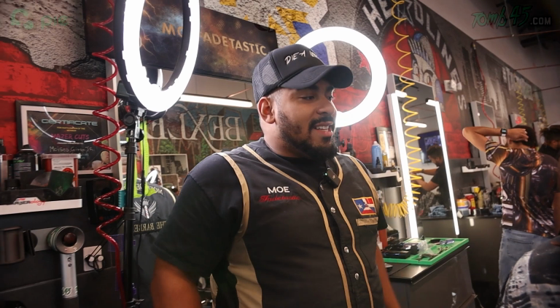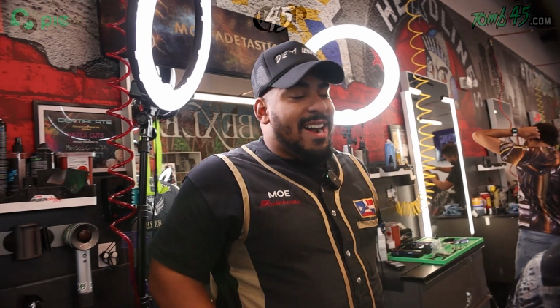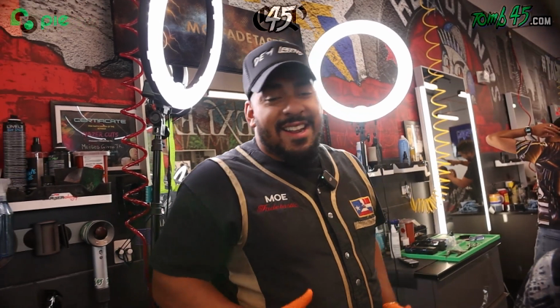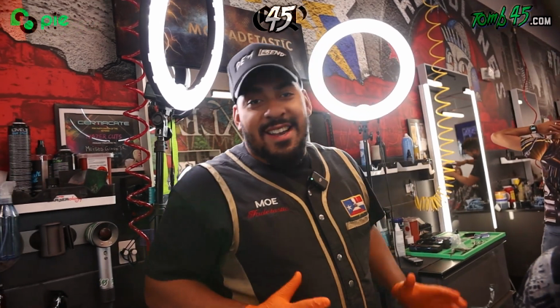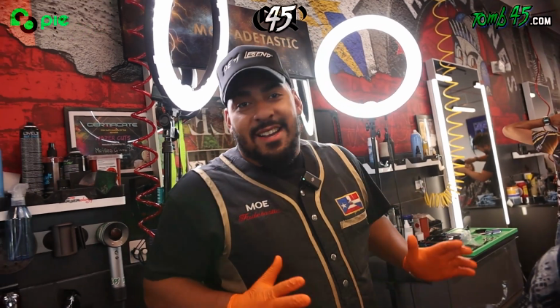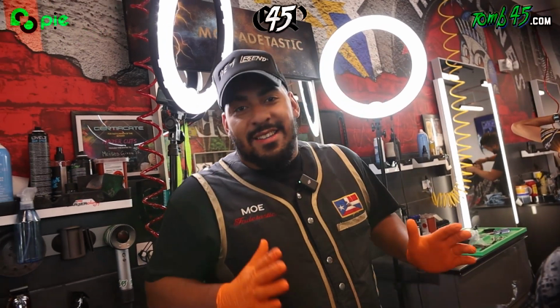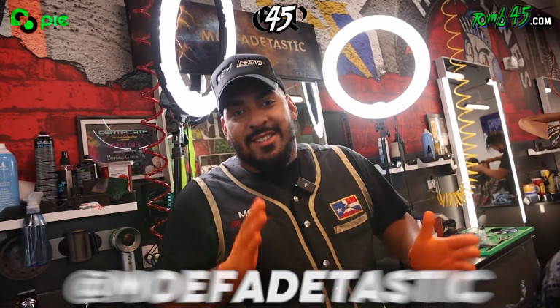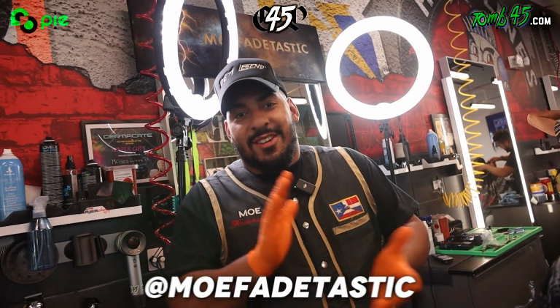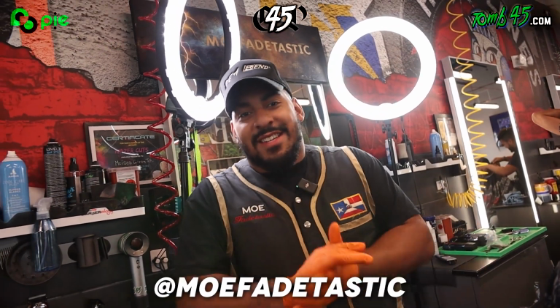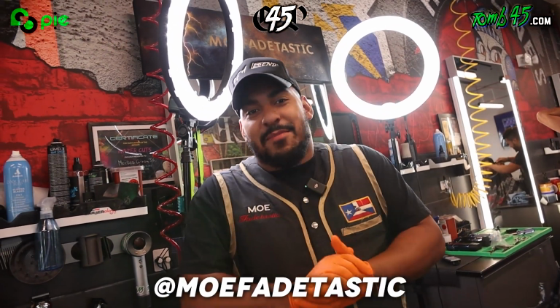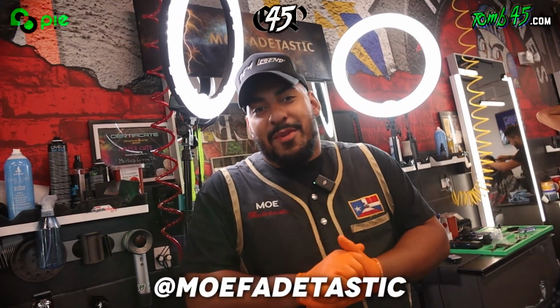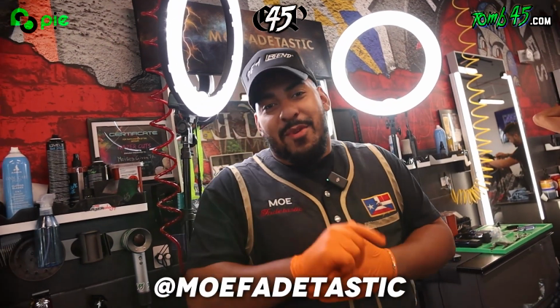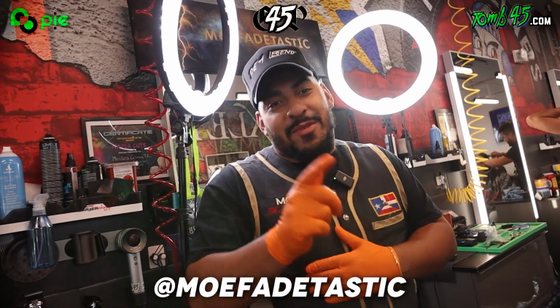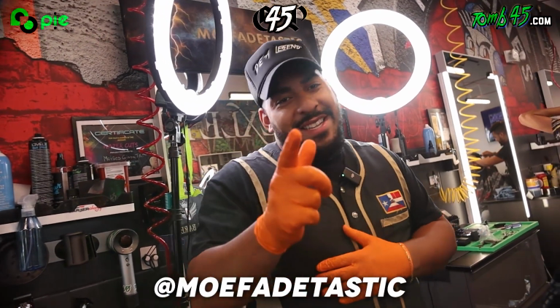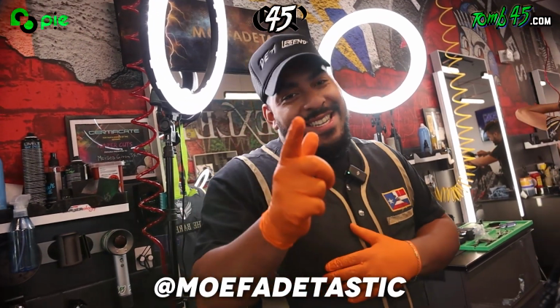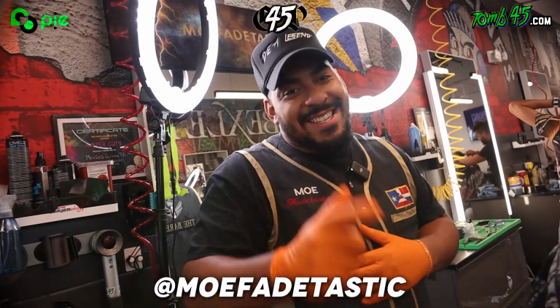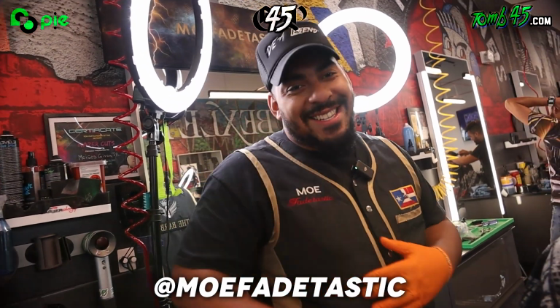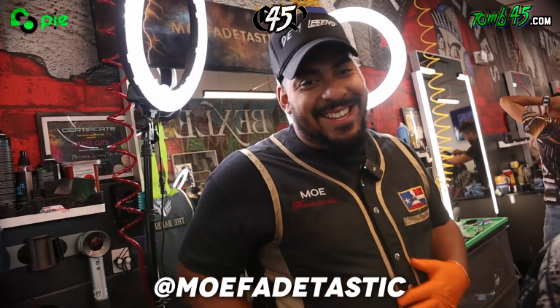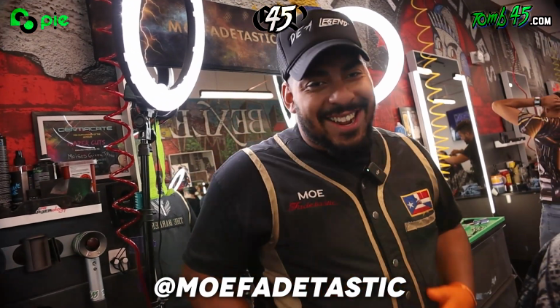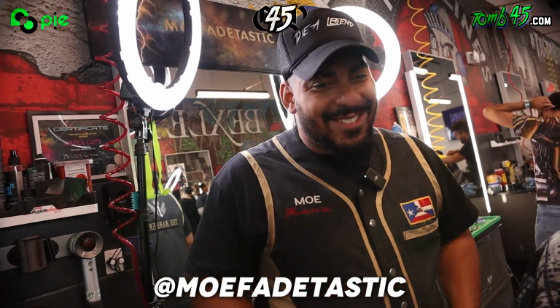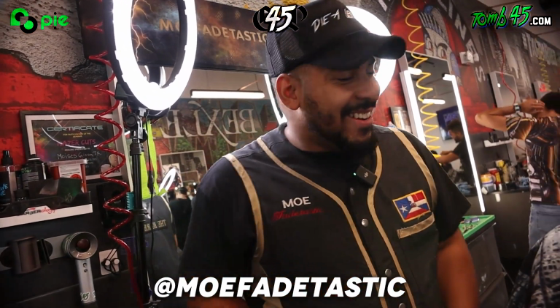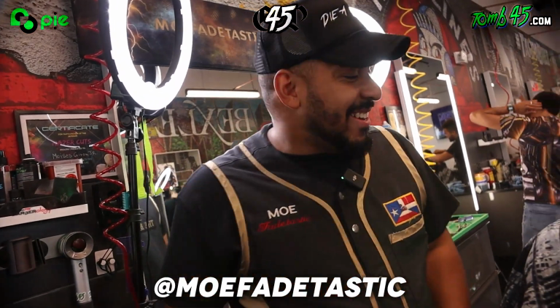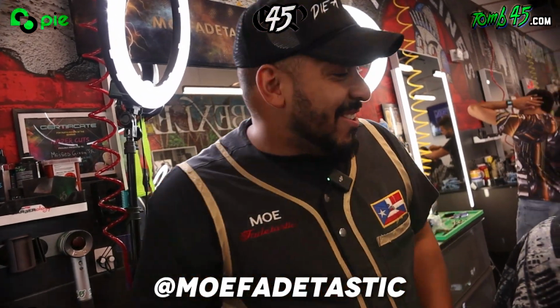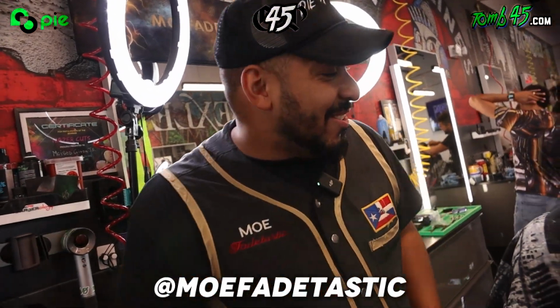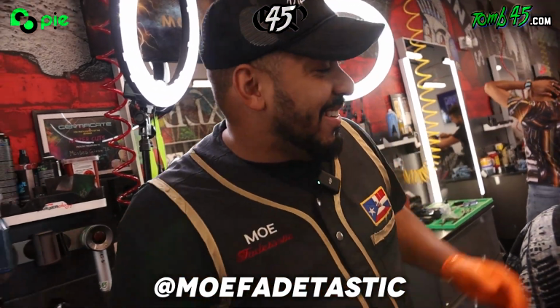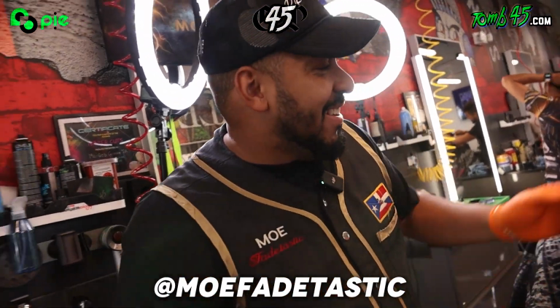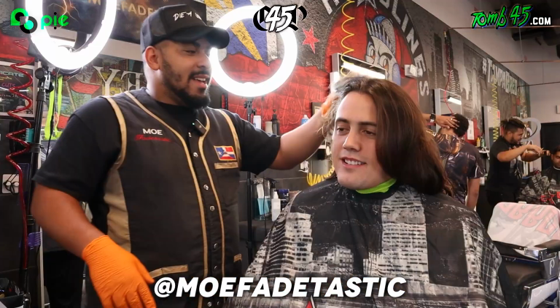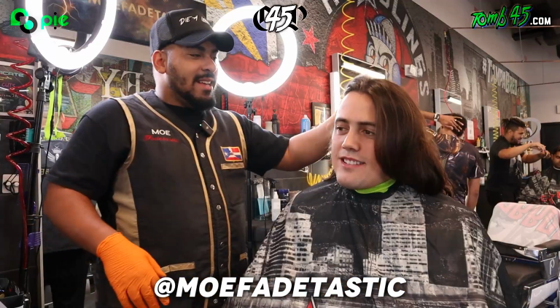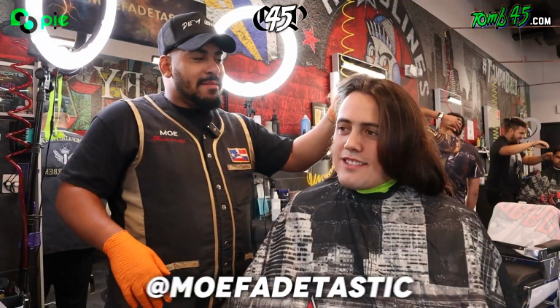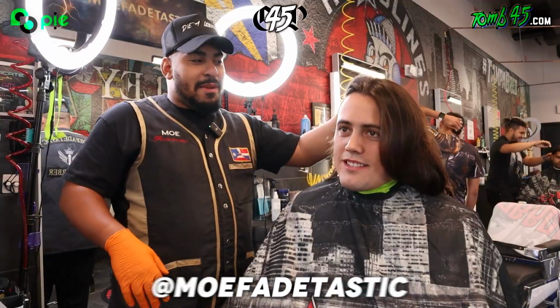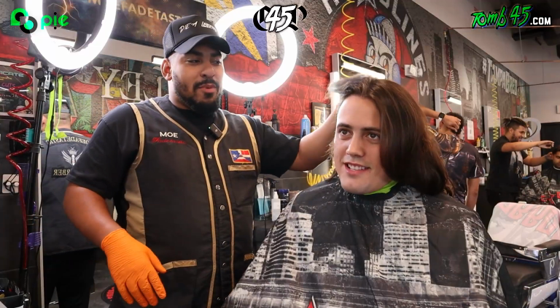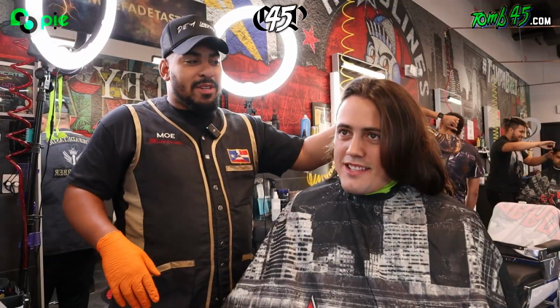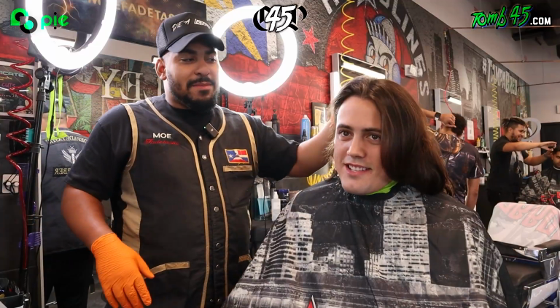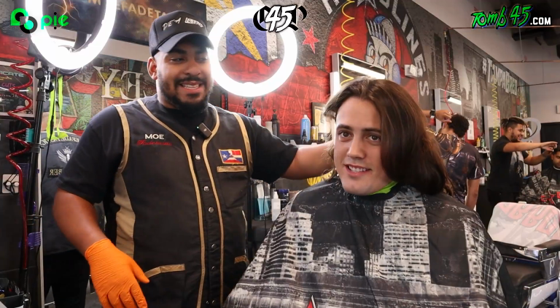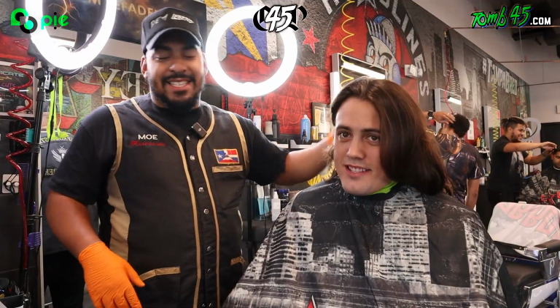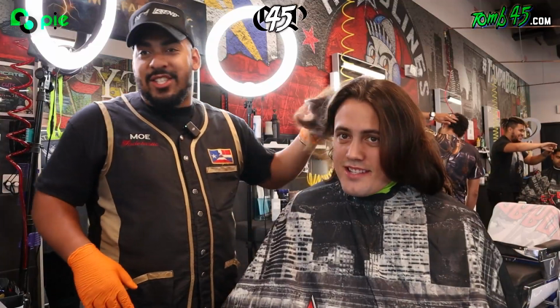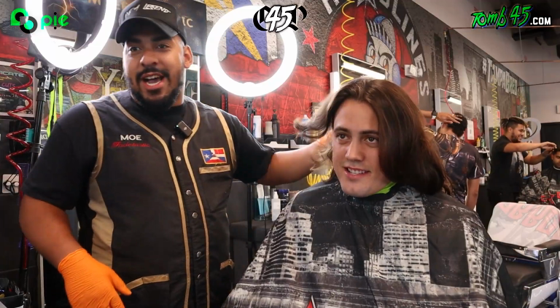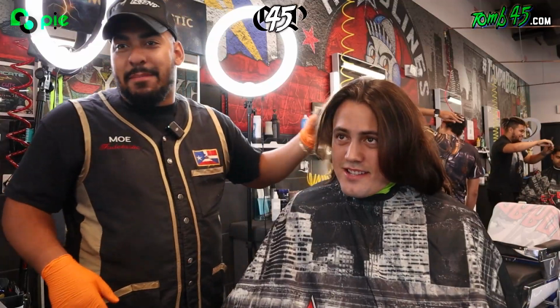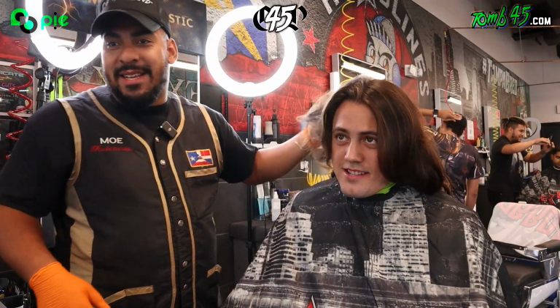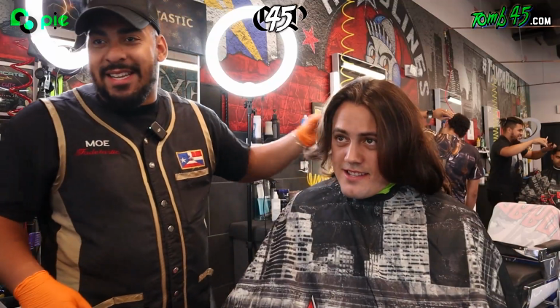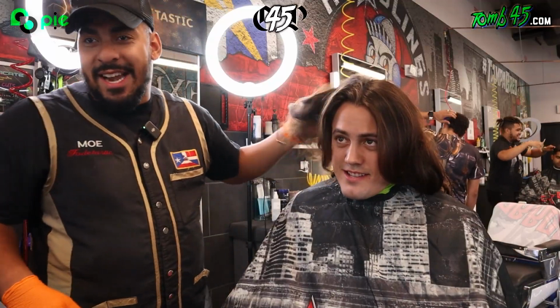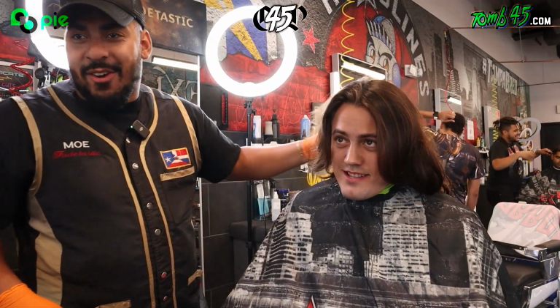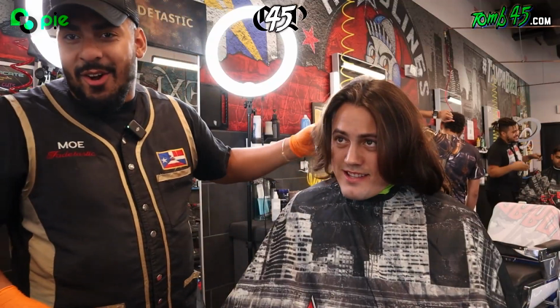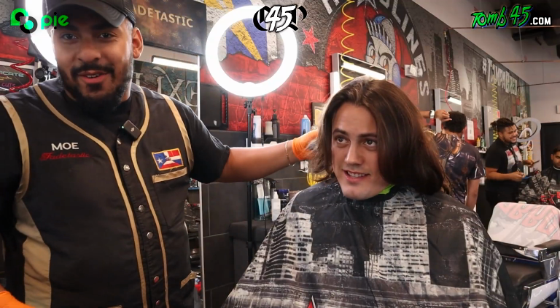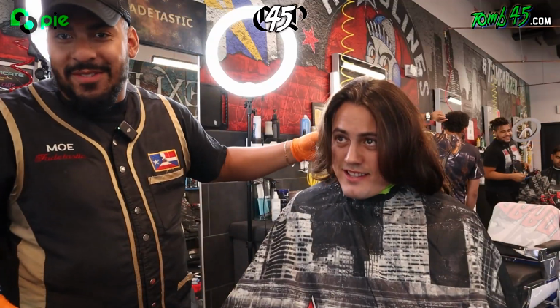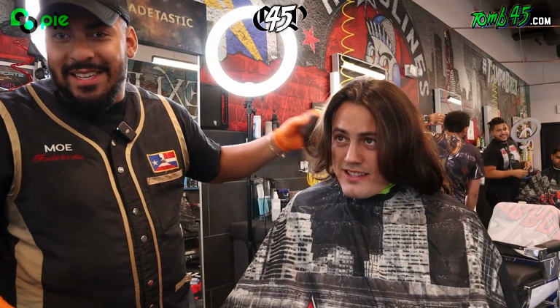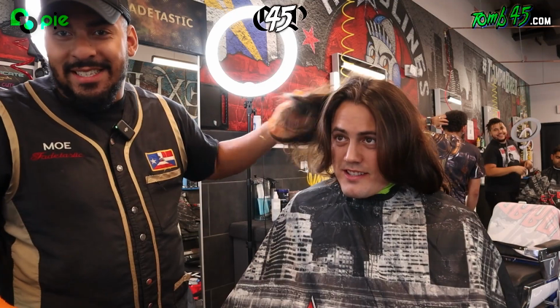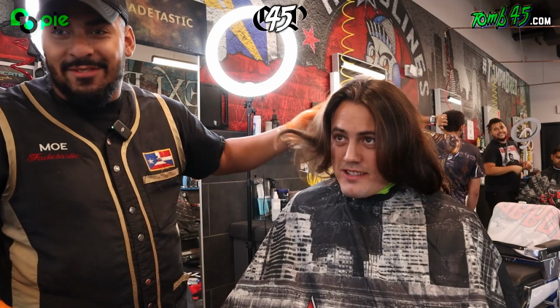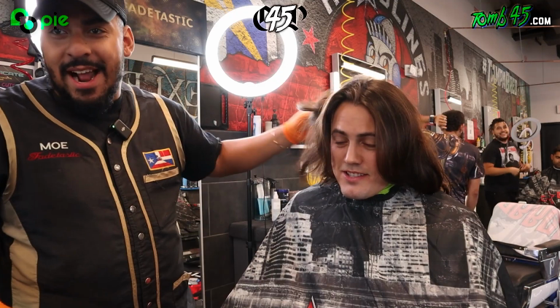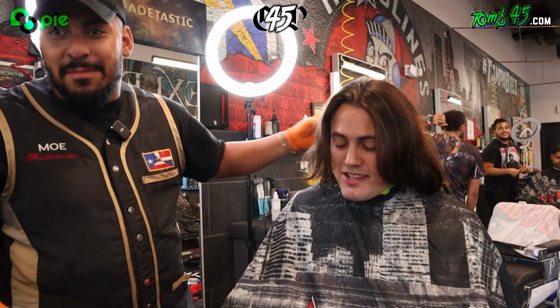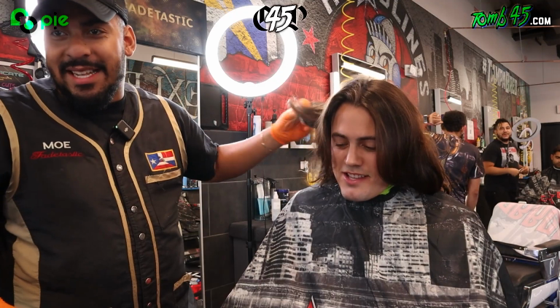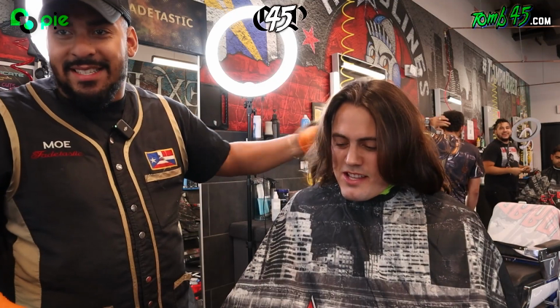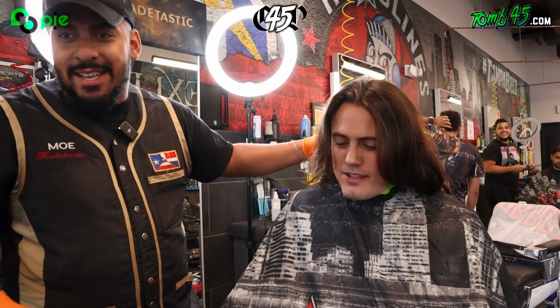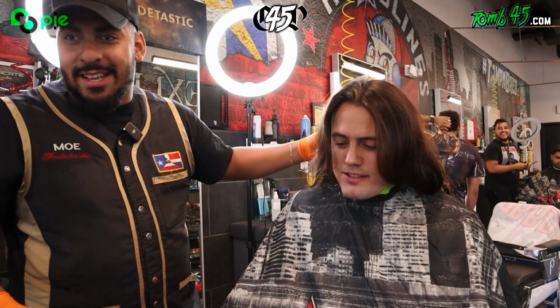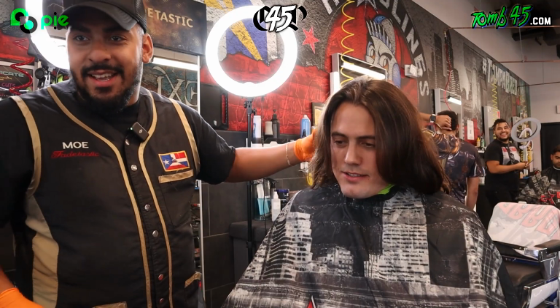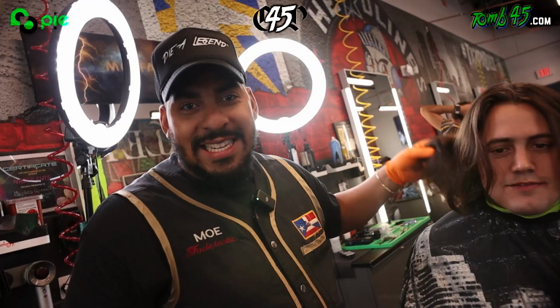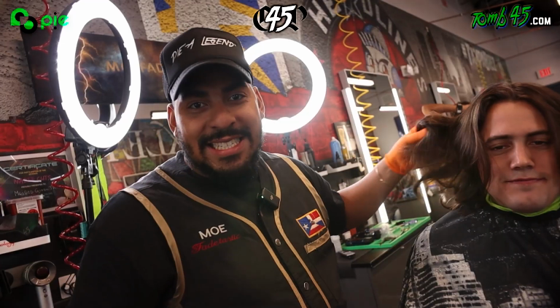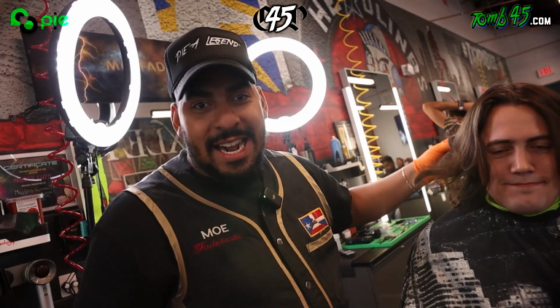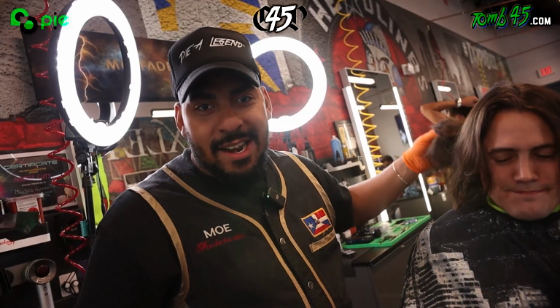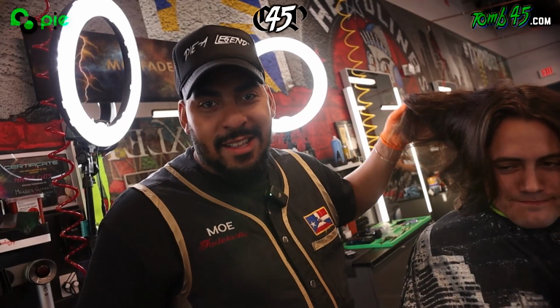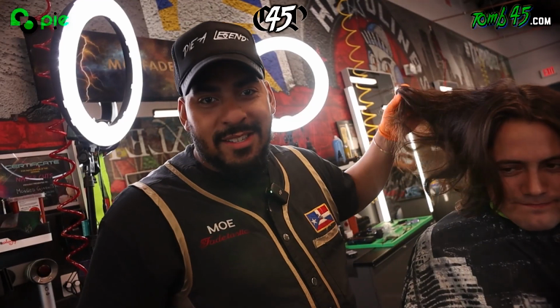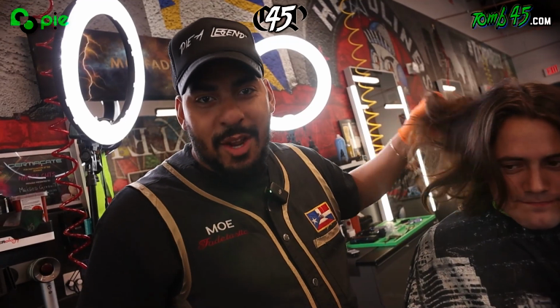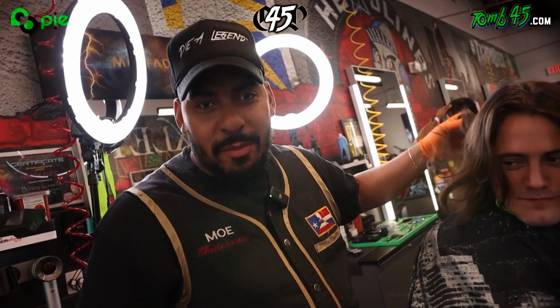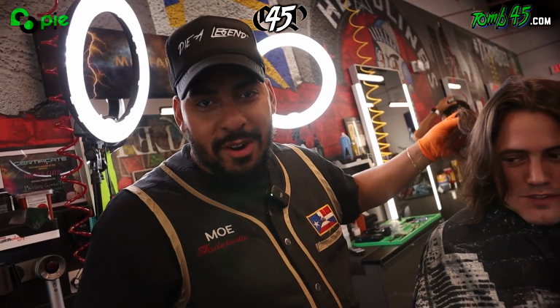All right, y'all. So it's y'all boy MoFaytastic. Y'all already know. Hey, my boy's about to chop his hair off. It's a wrap. That's it. He's tired of the summer.